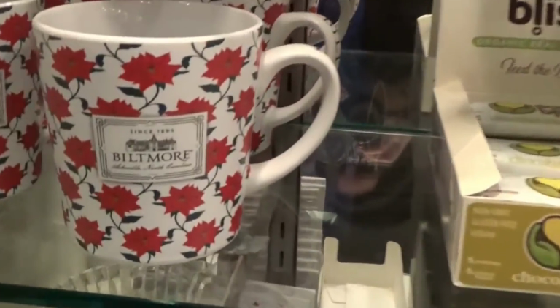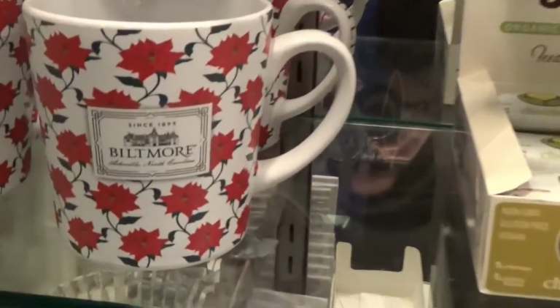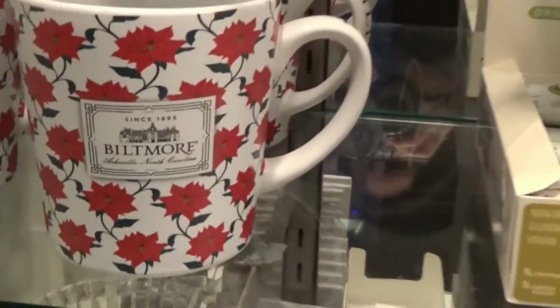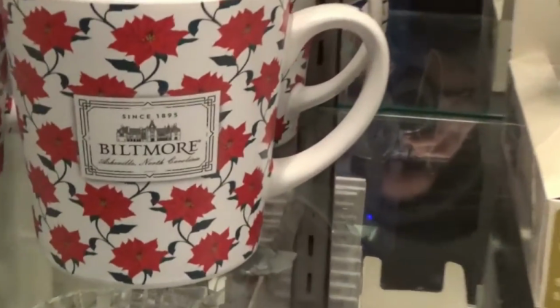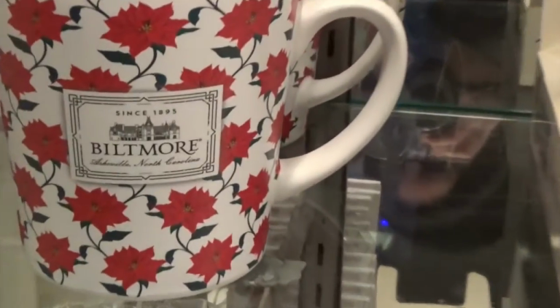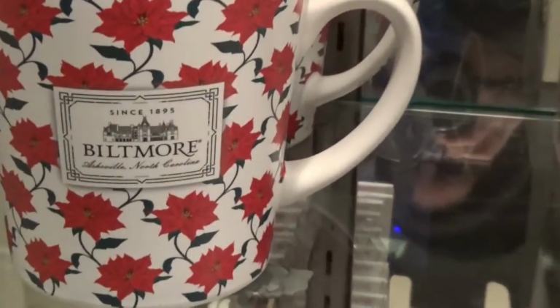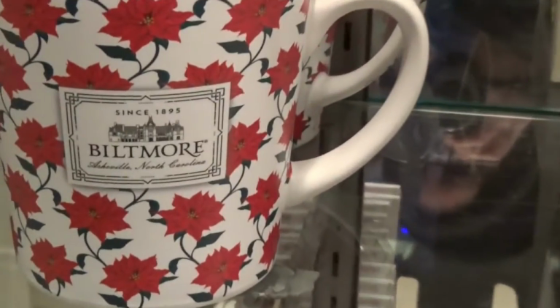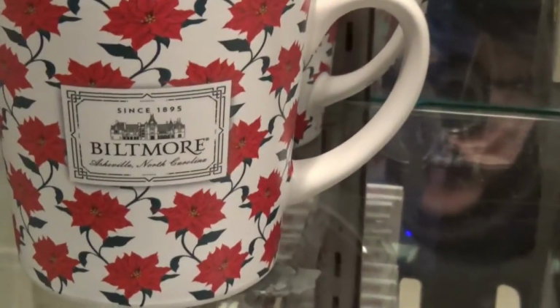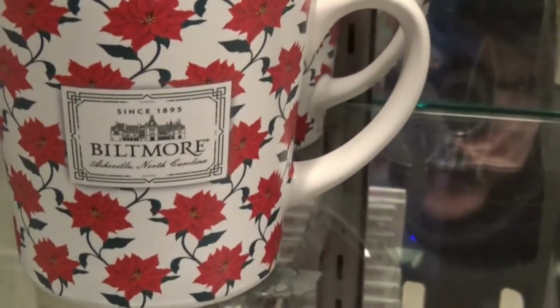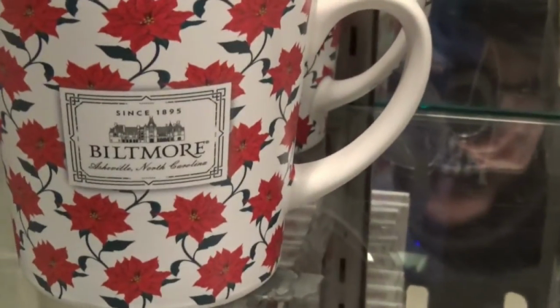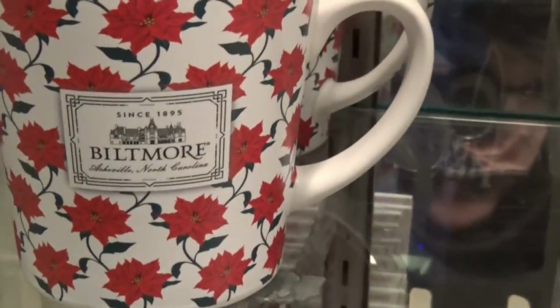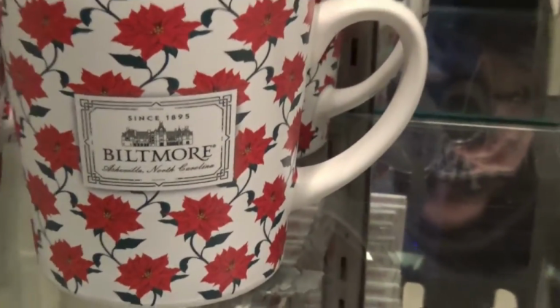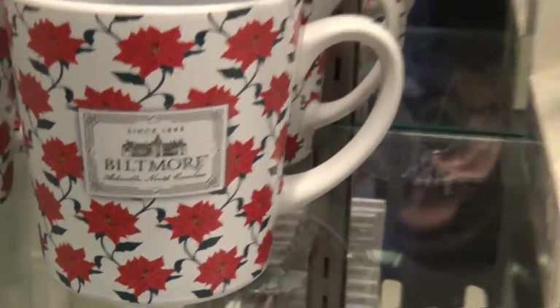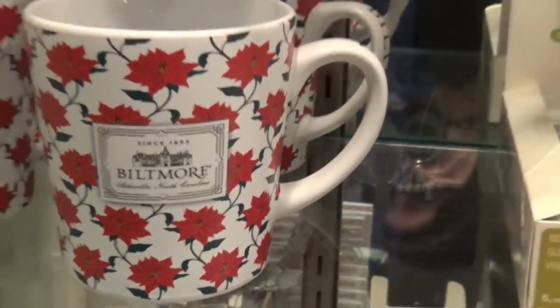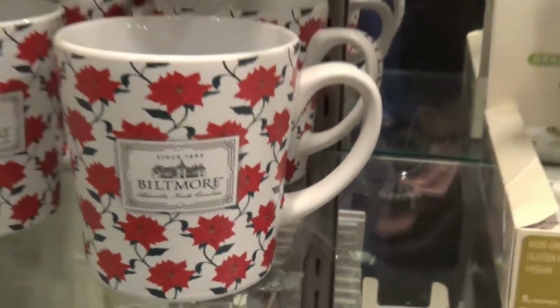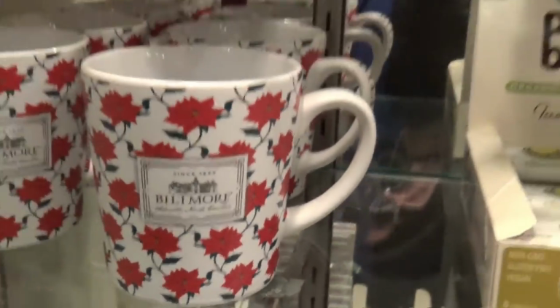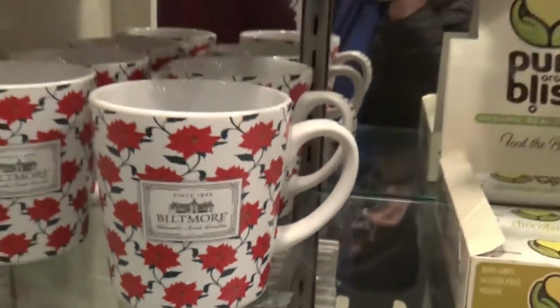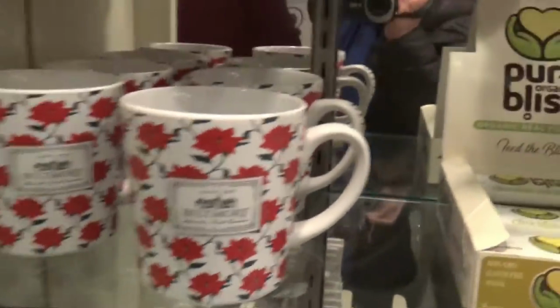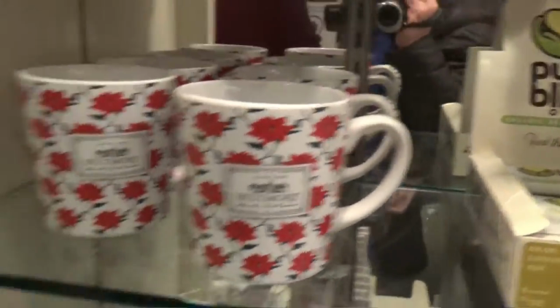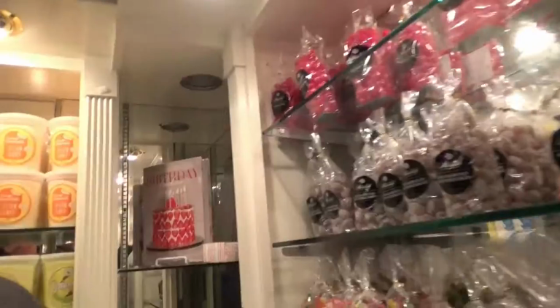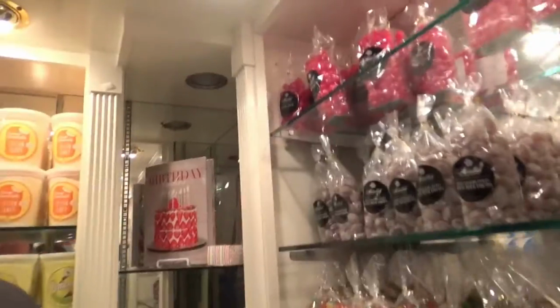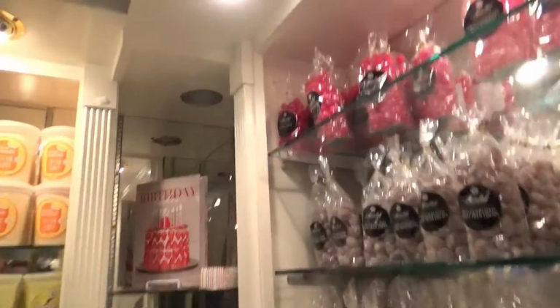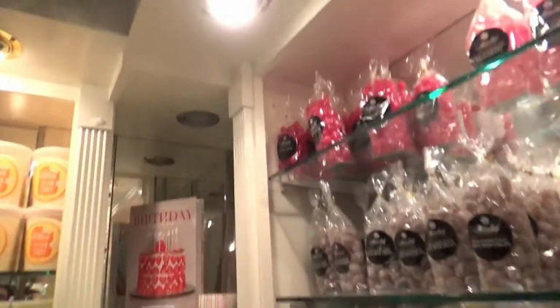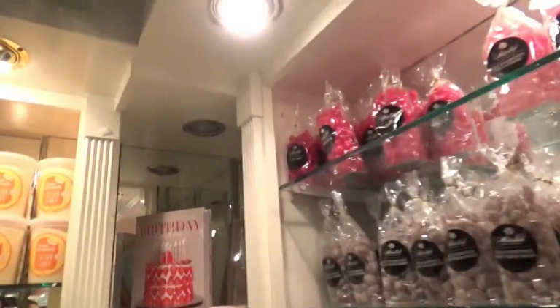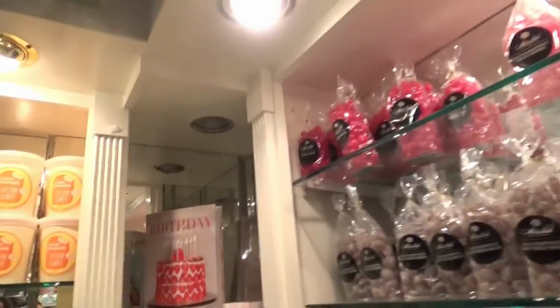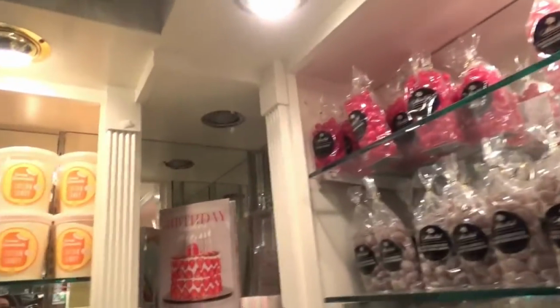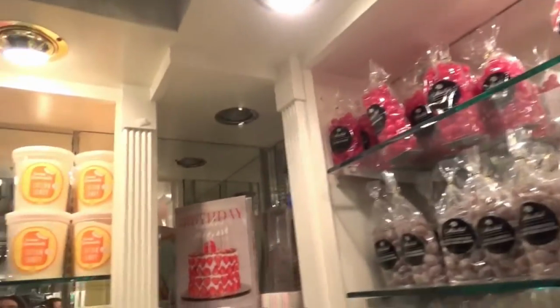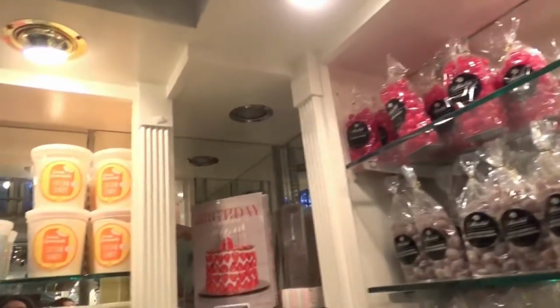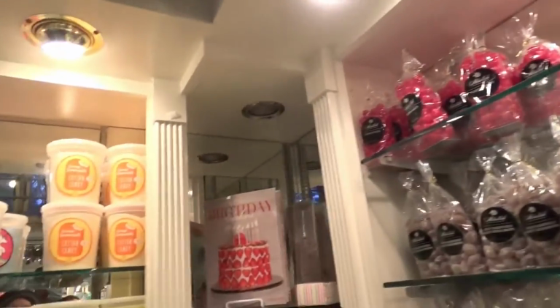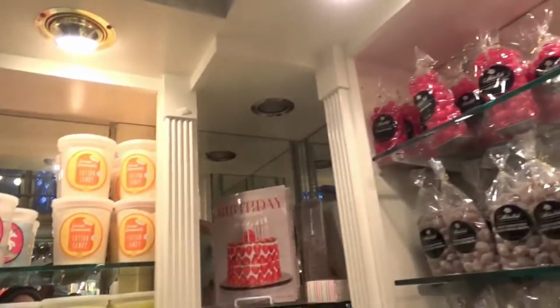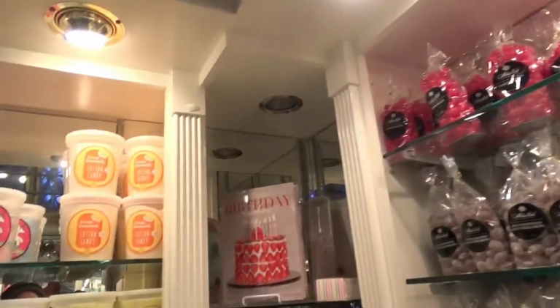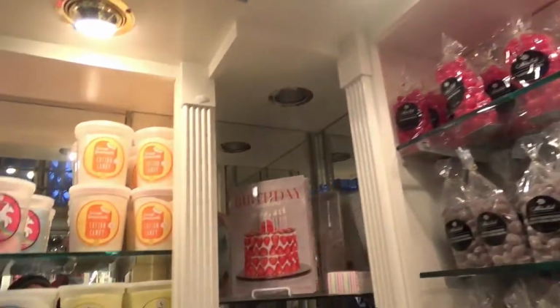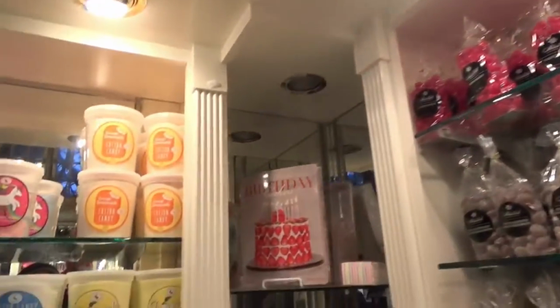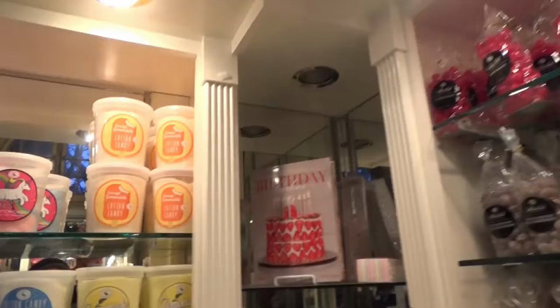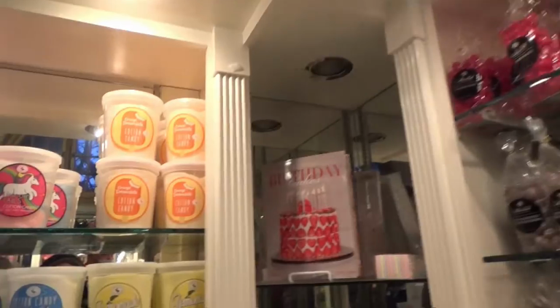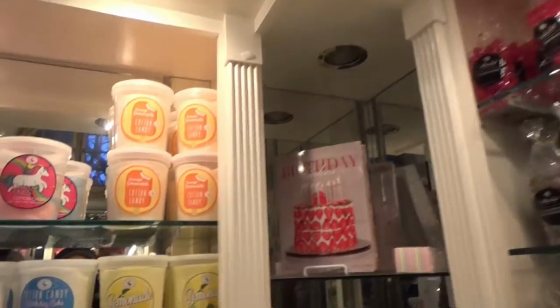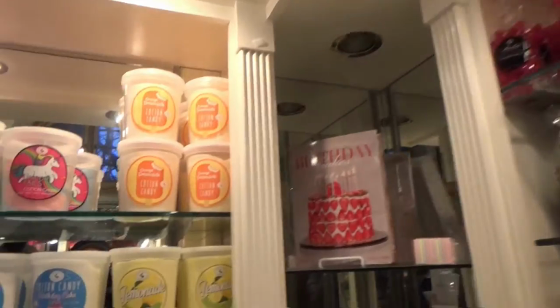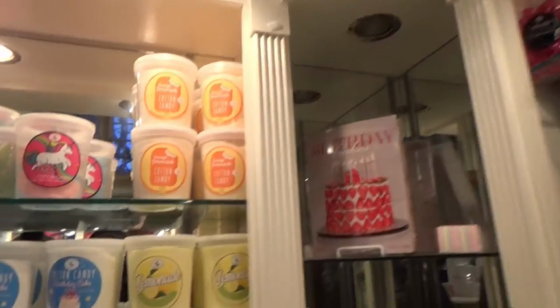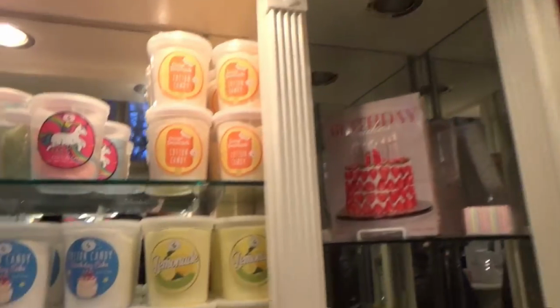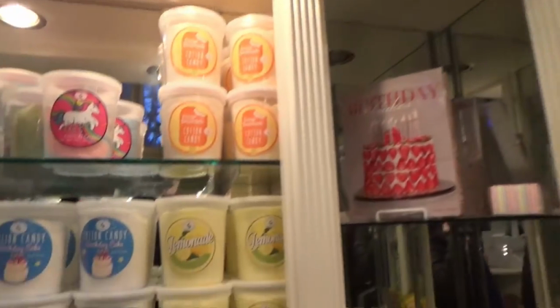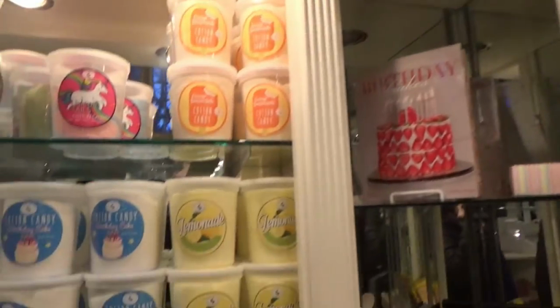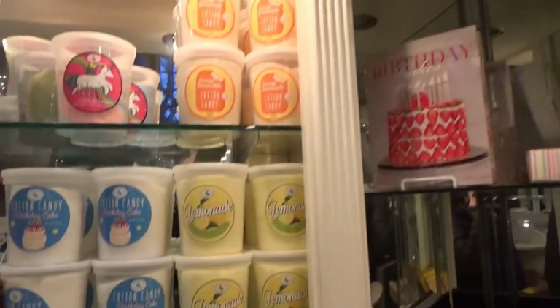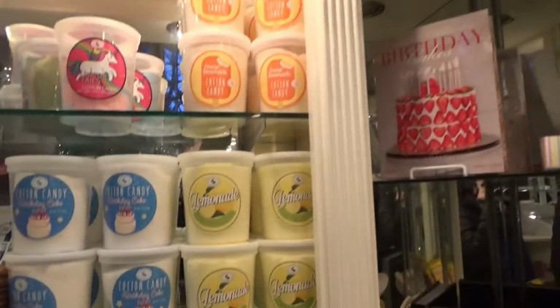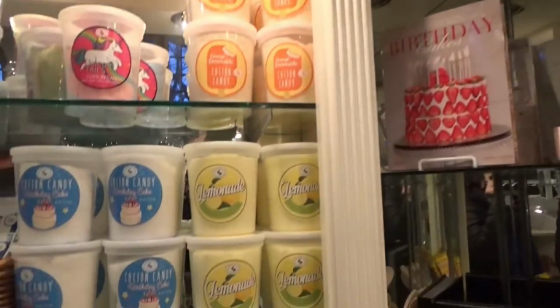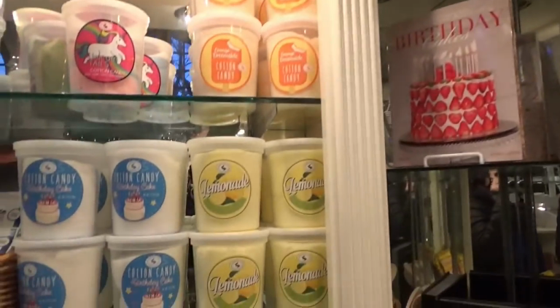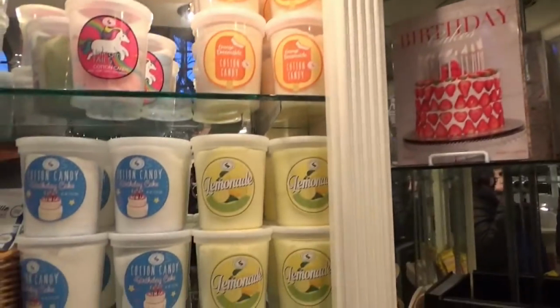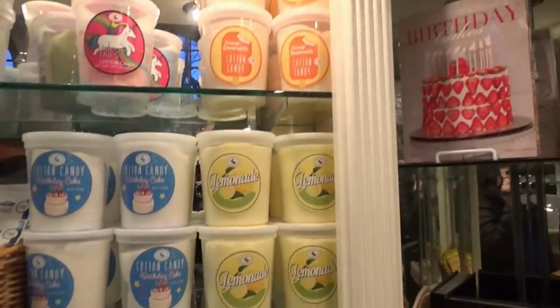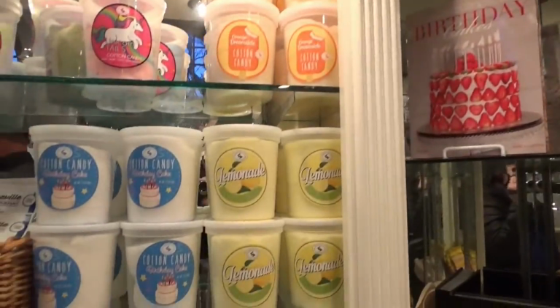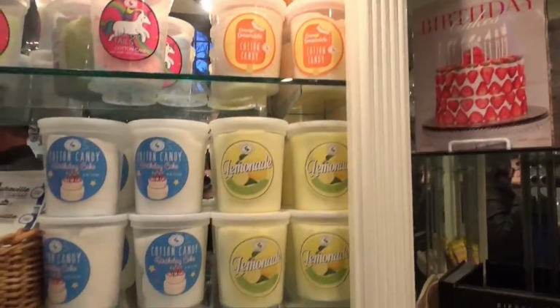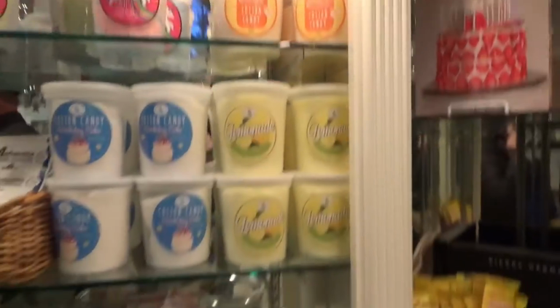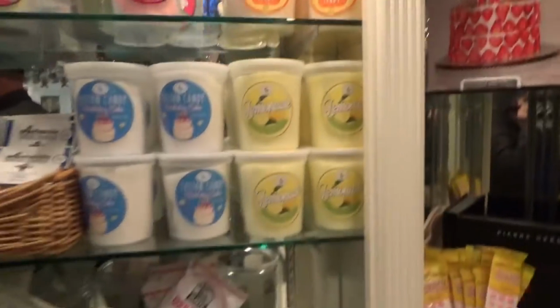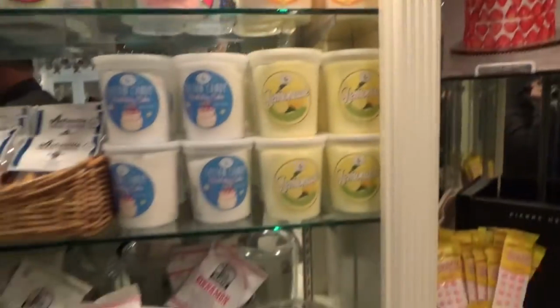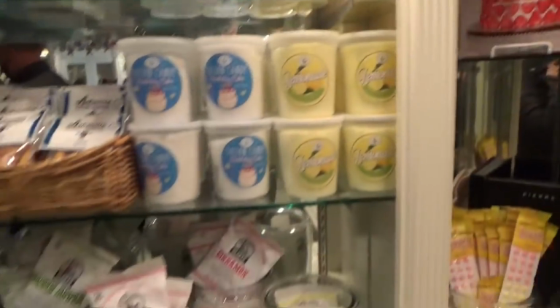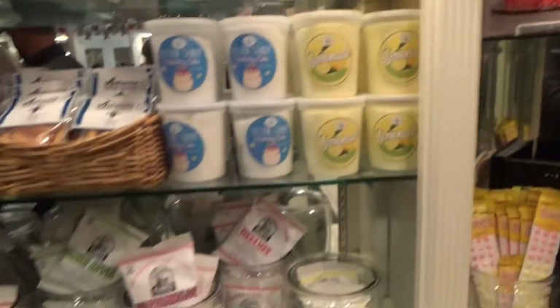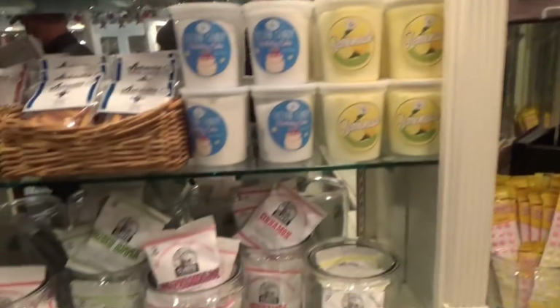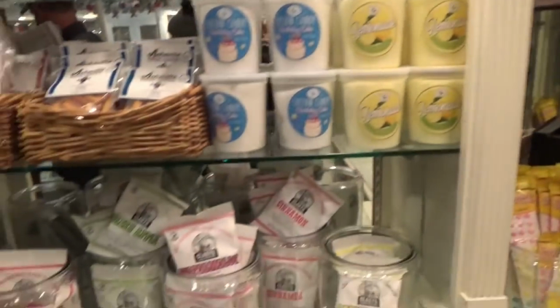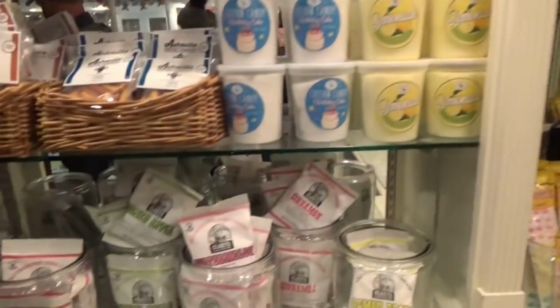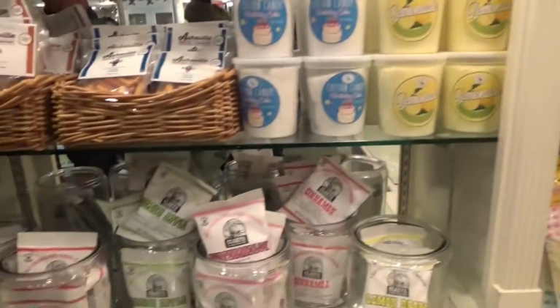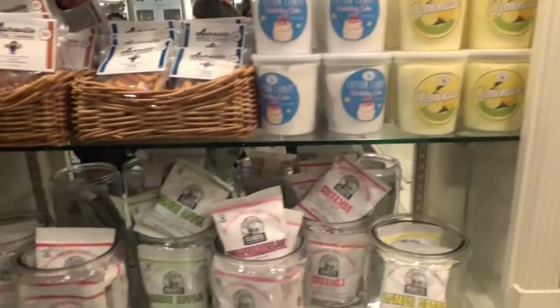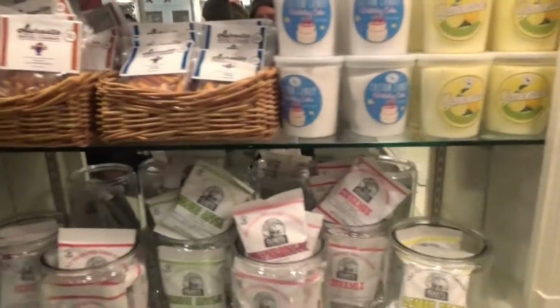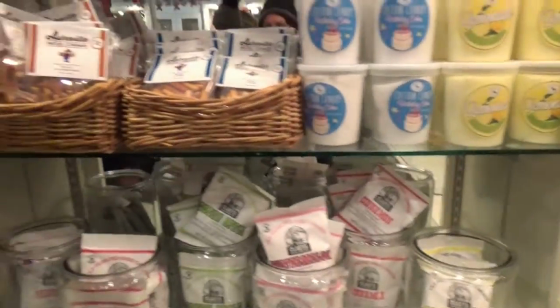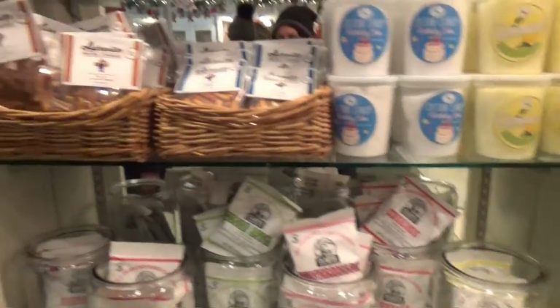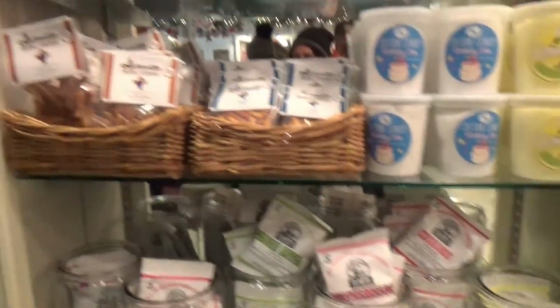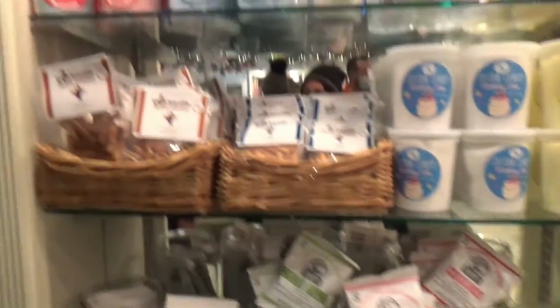That's a pretty little cup. Look at all the cotton candy — orange dreamsicle birthday cake cotton candy.